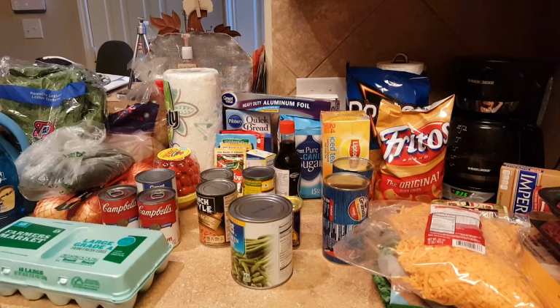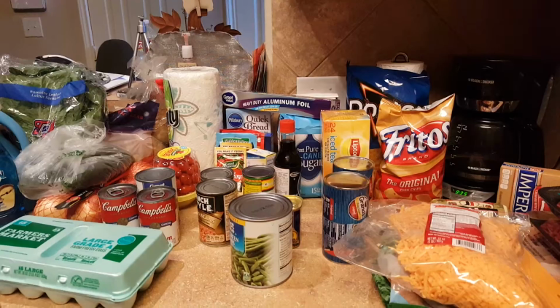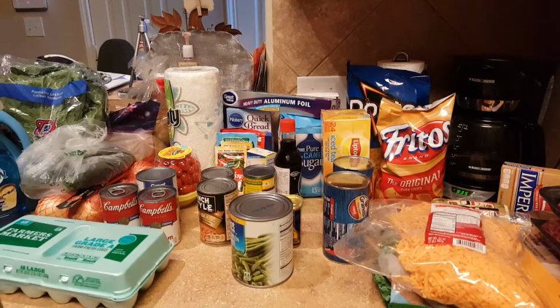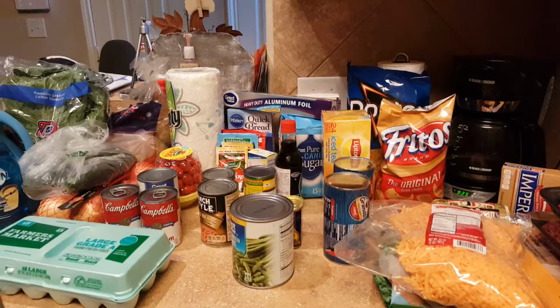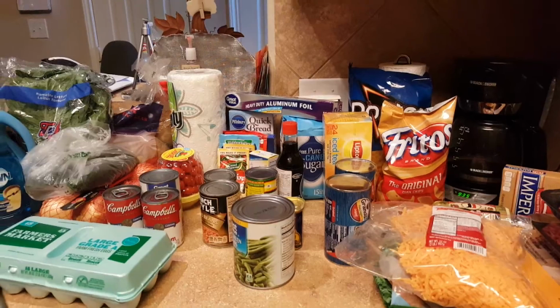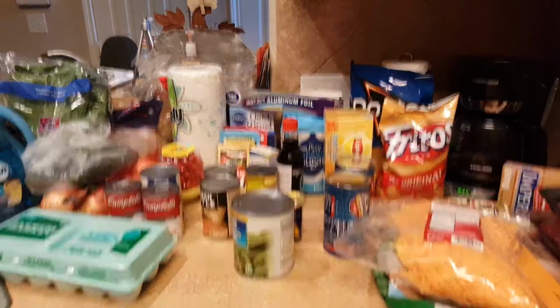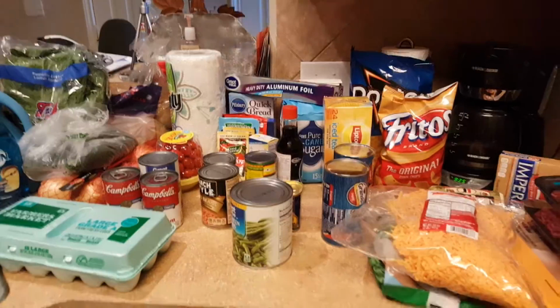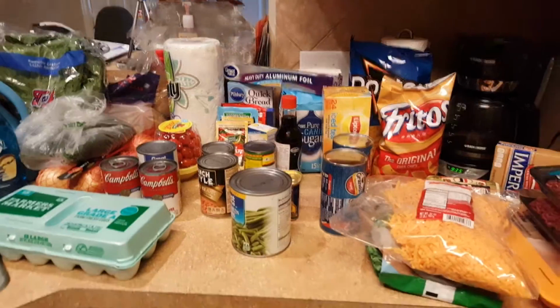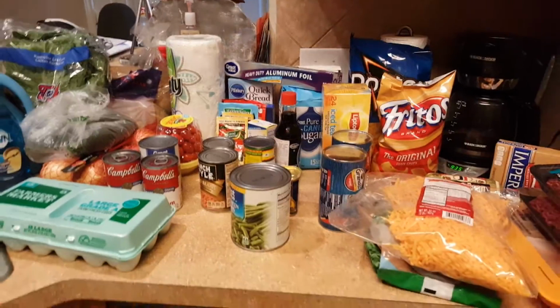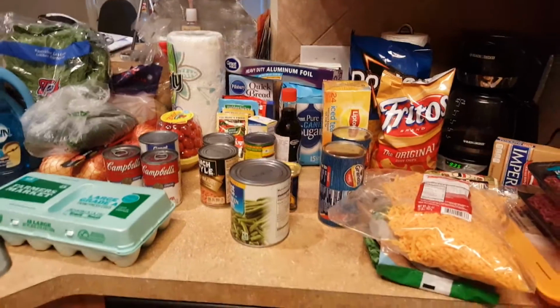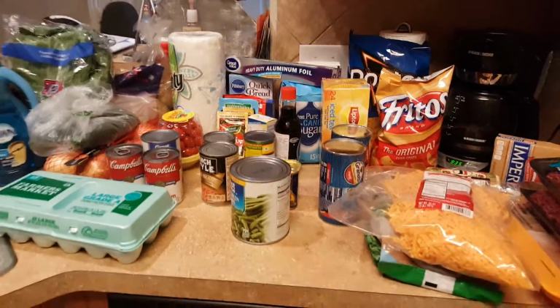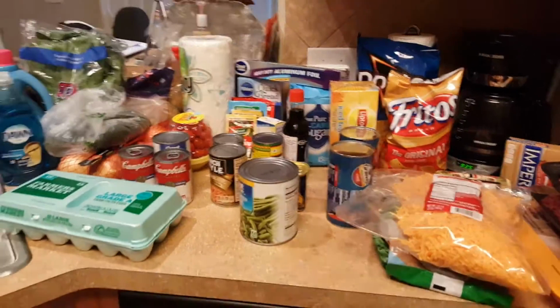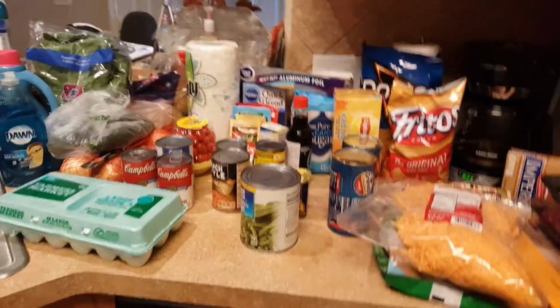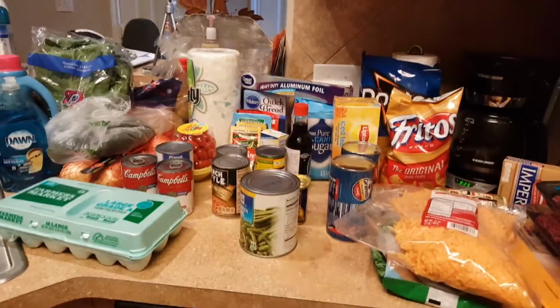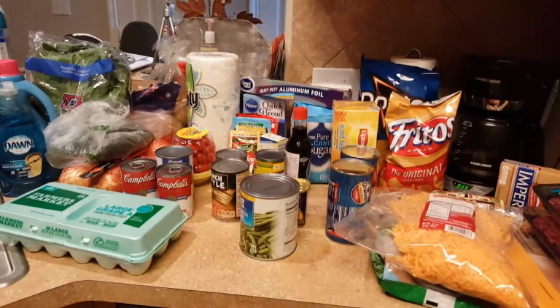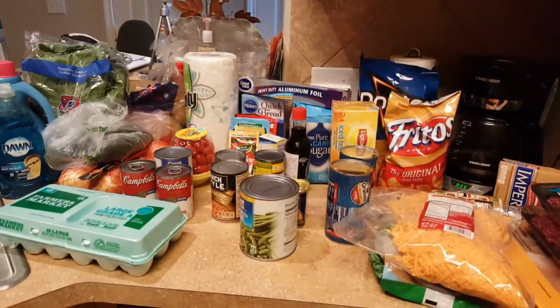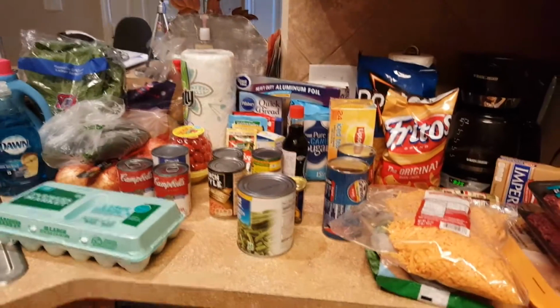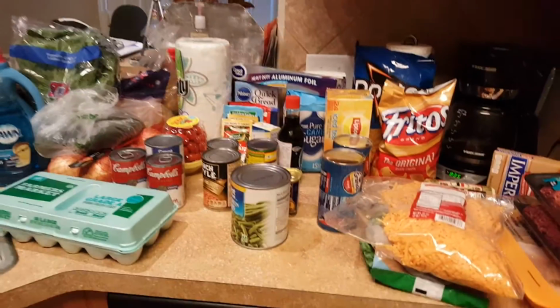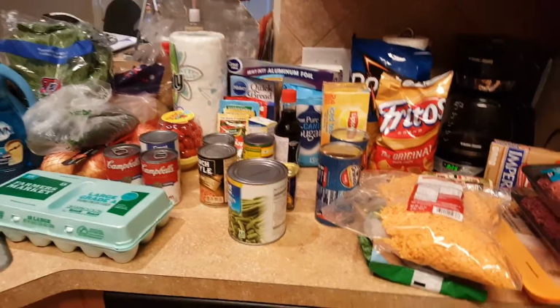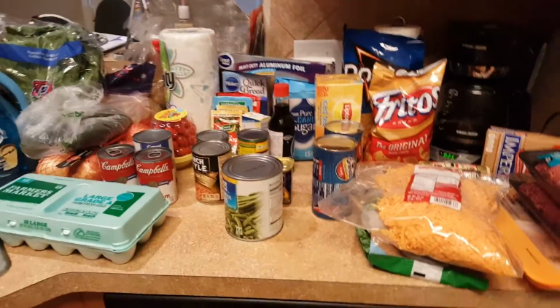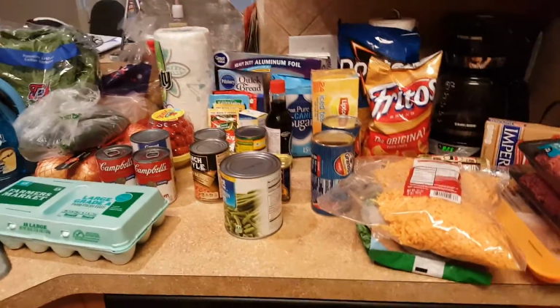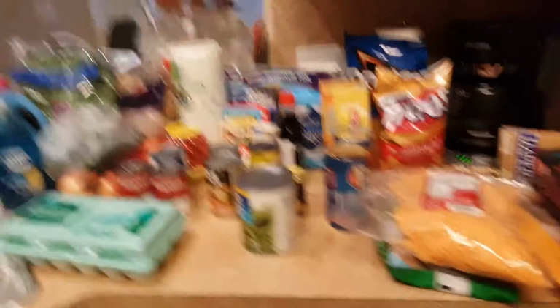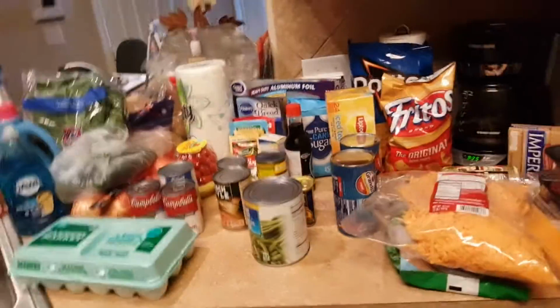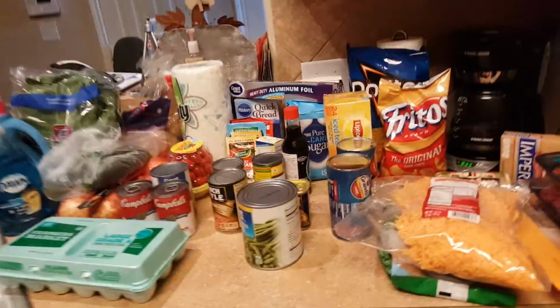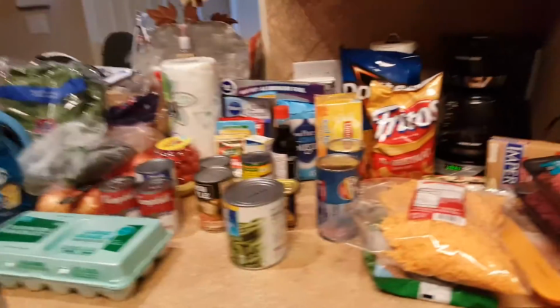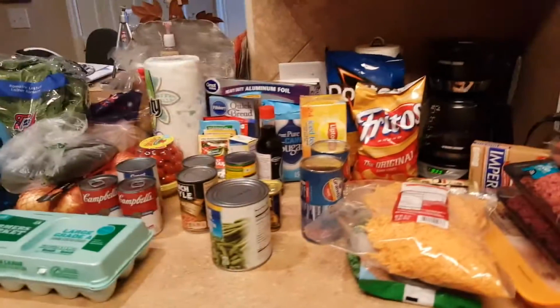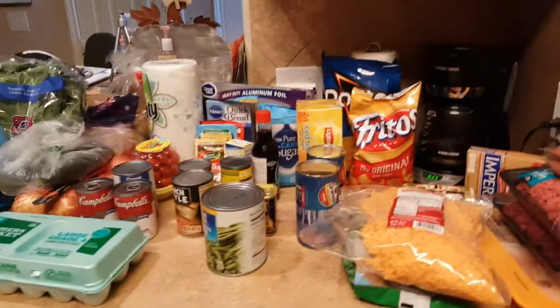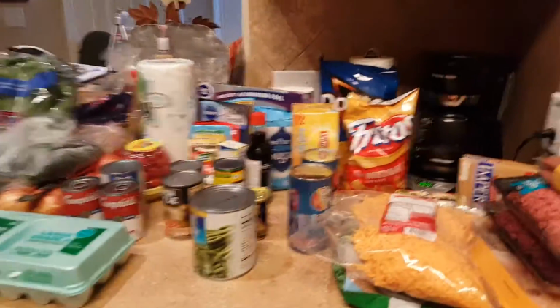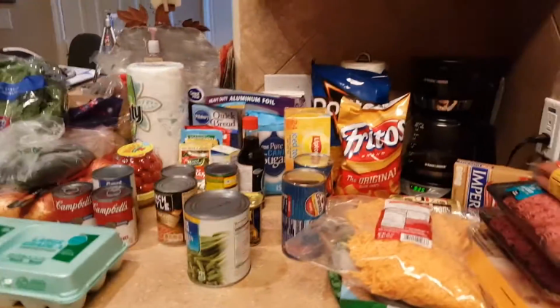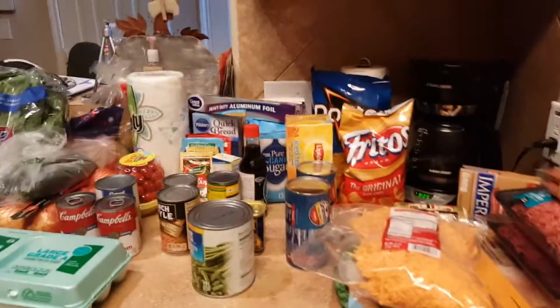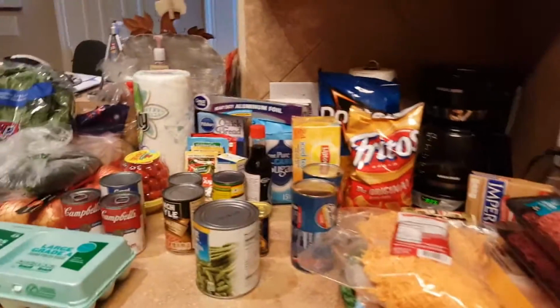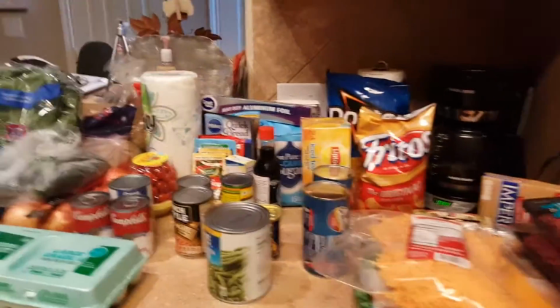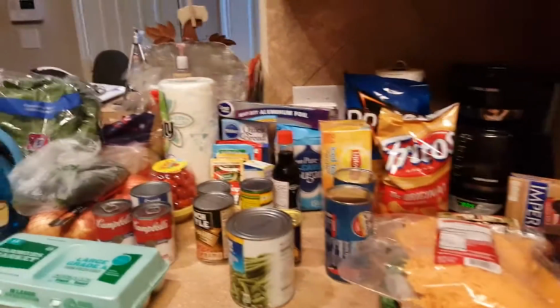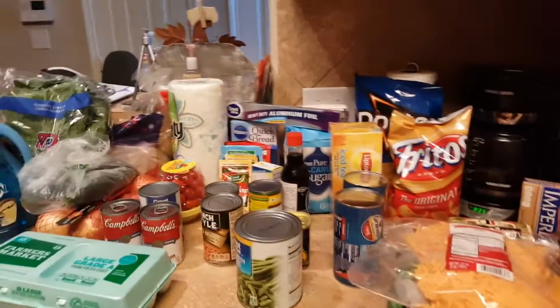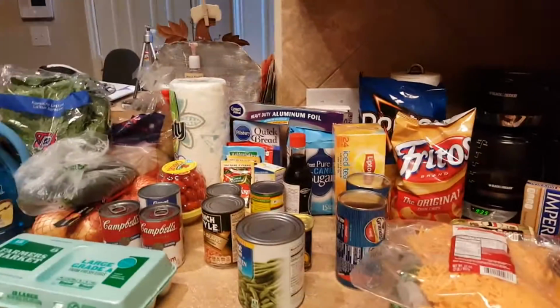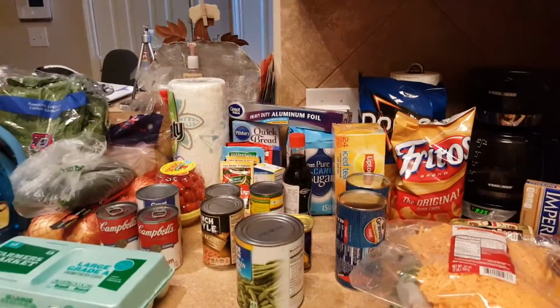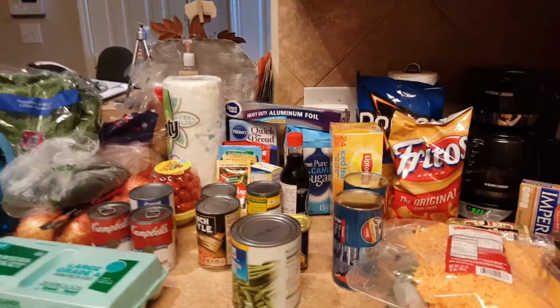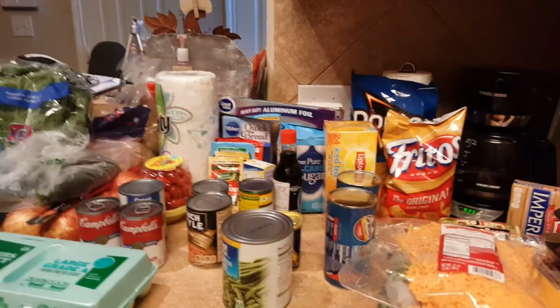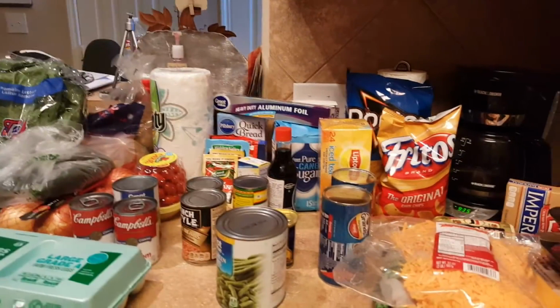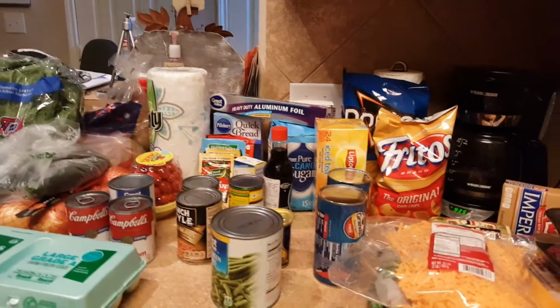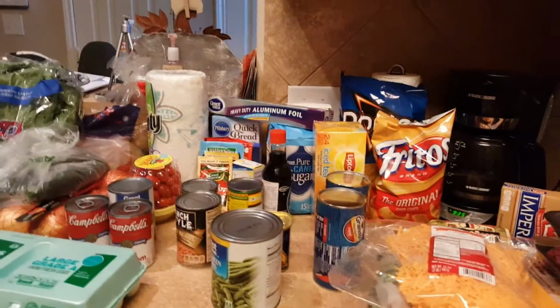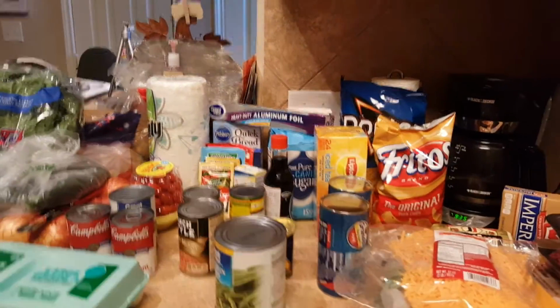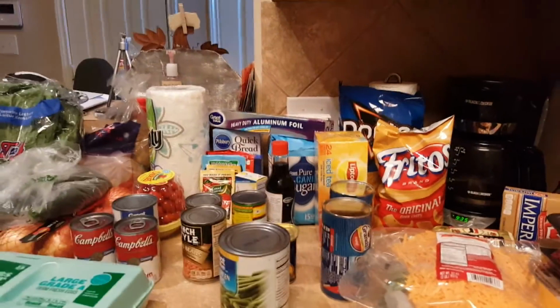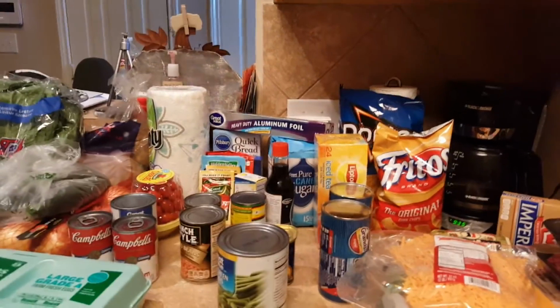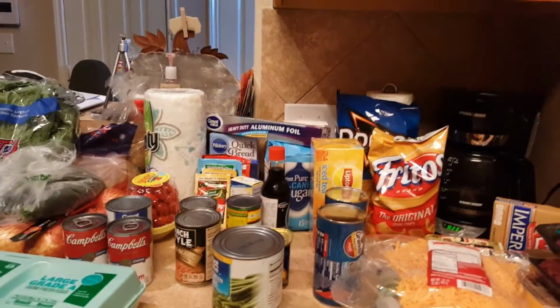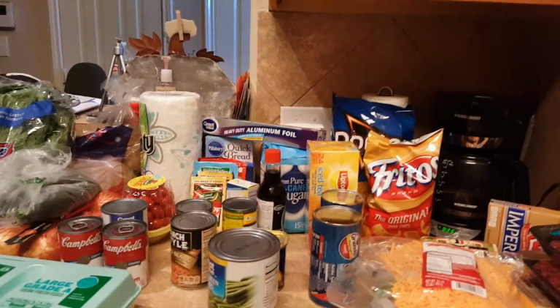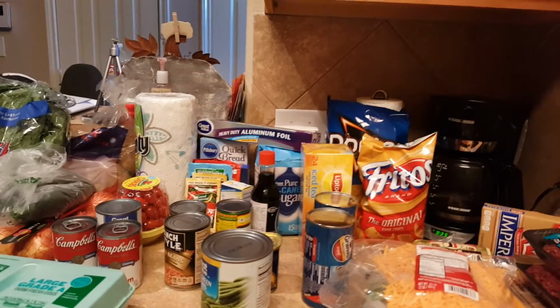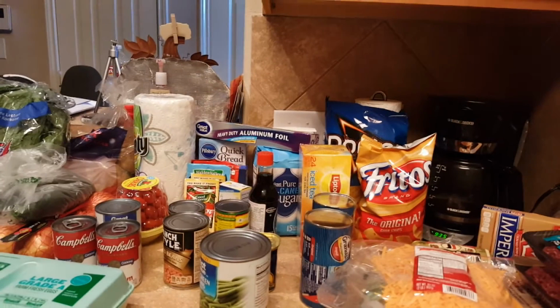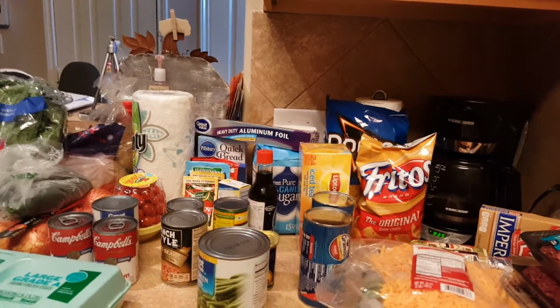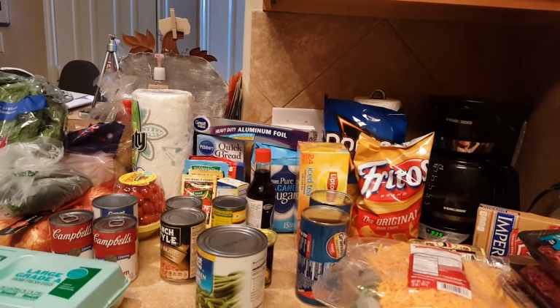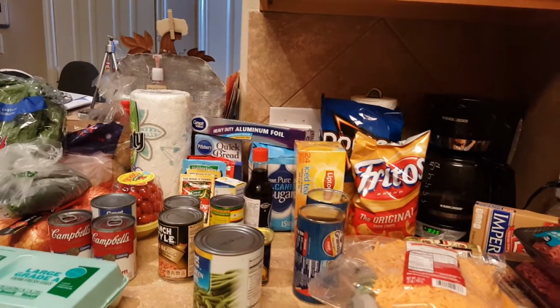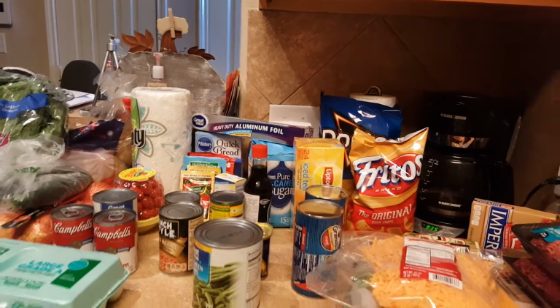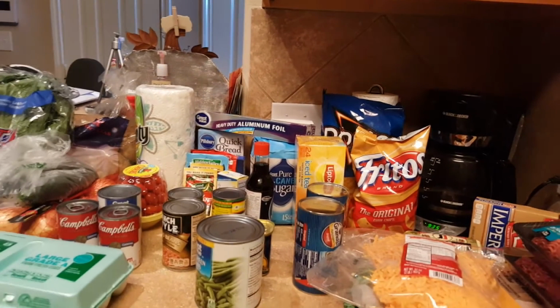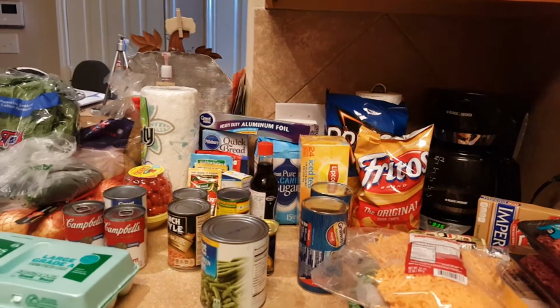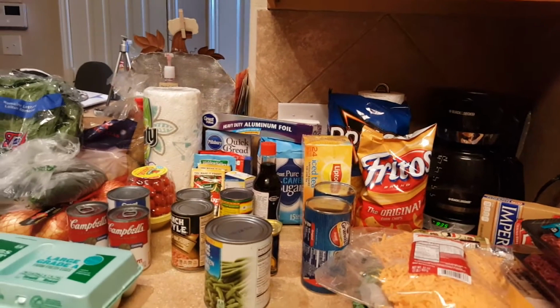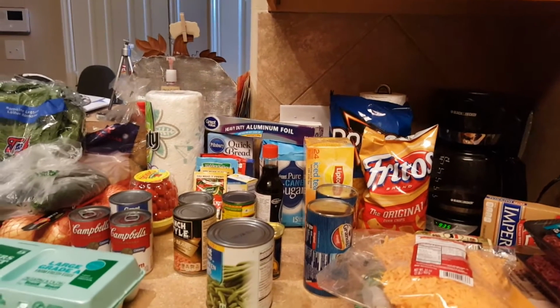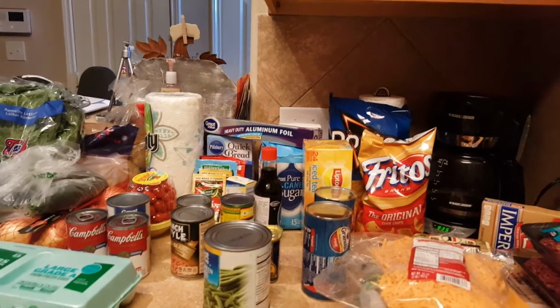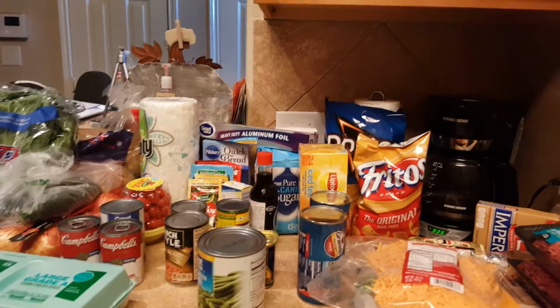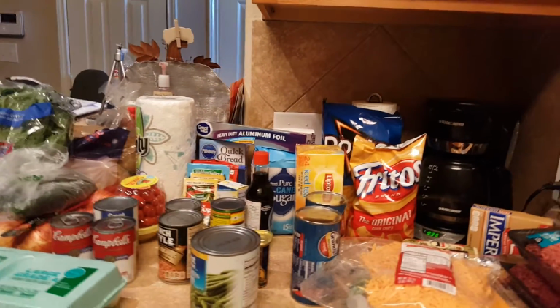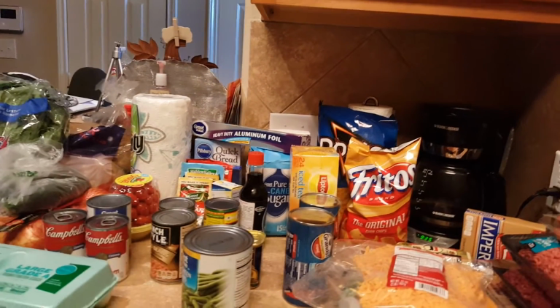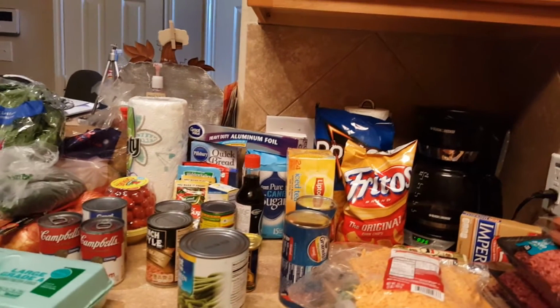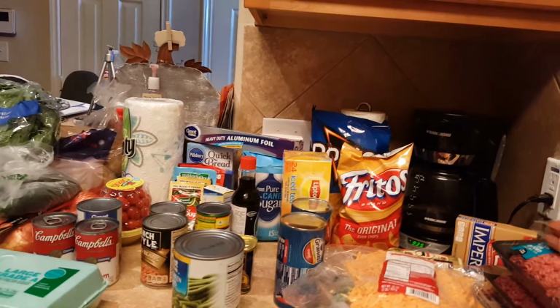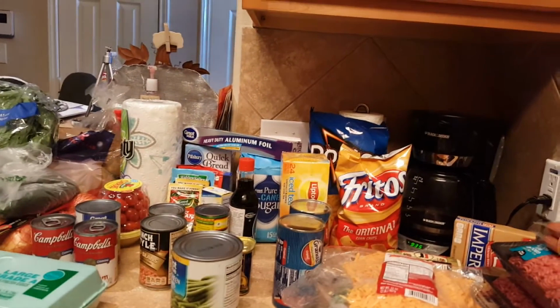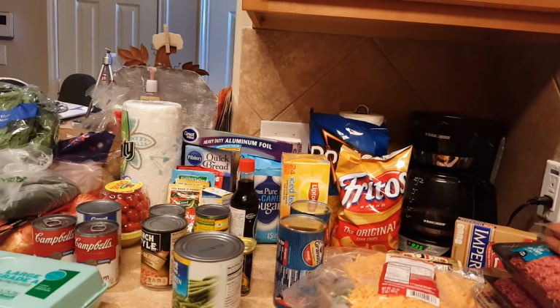Hey guys, it's Sheila from One Pretty Little Box. Time for another grocery haul. First, I'm going to show you one thing.